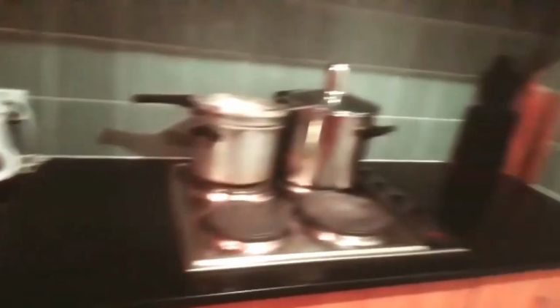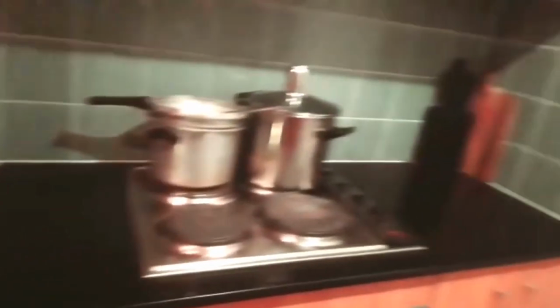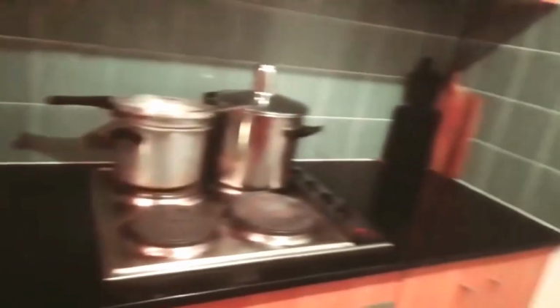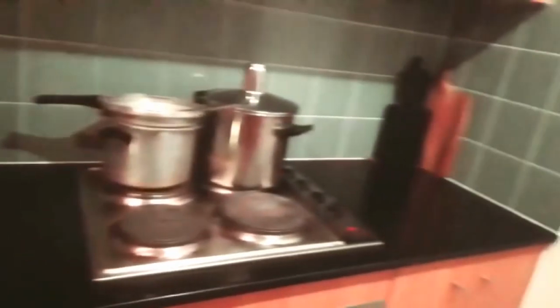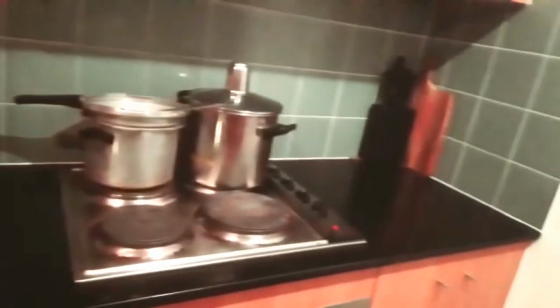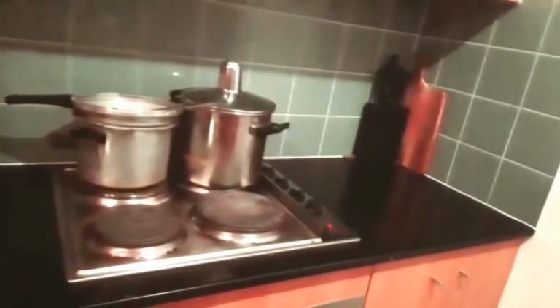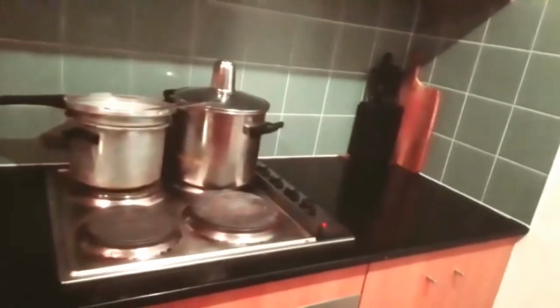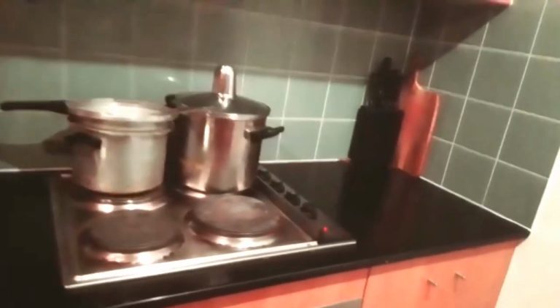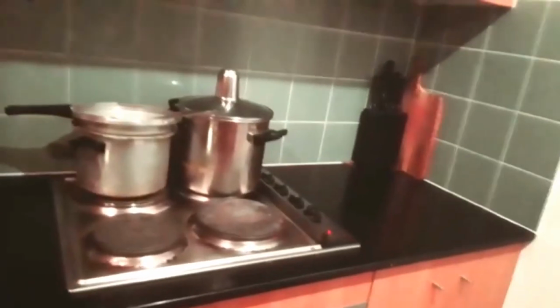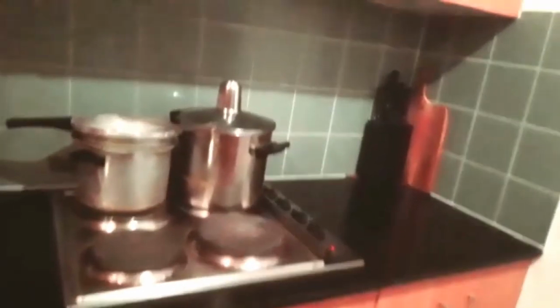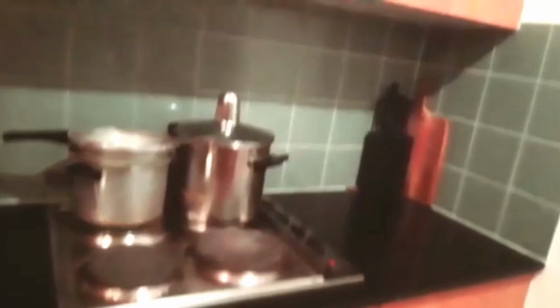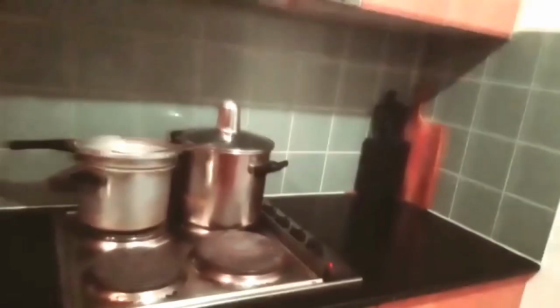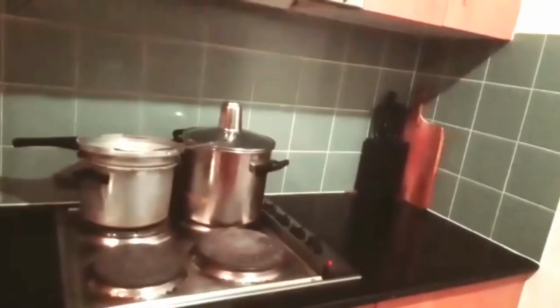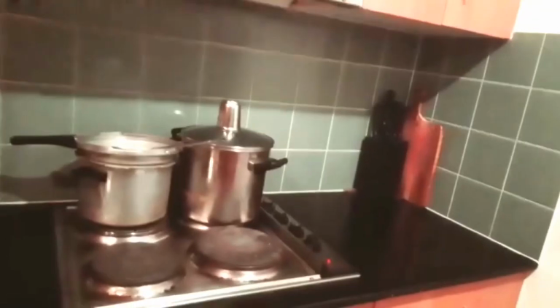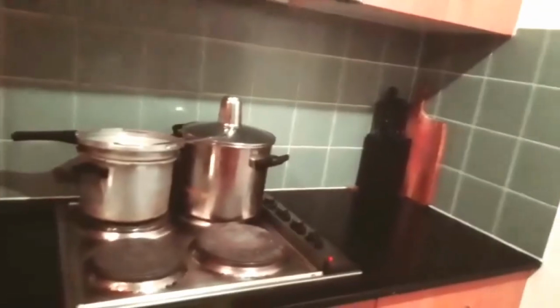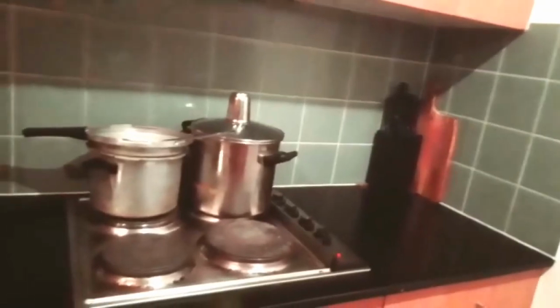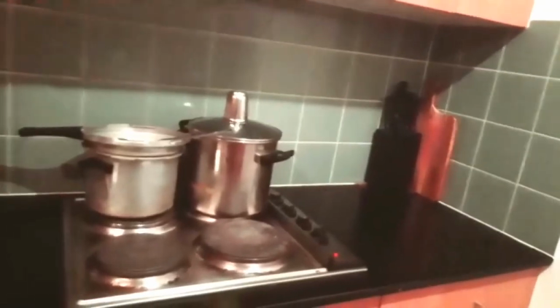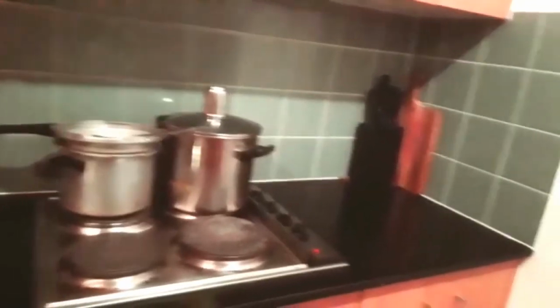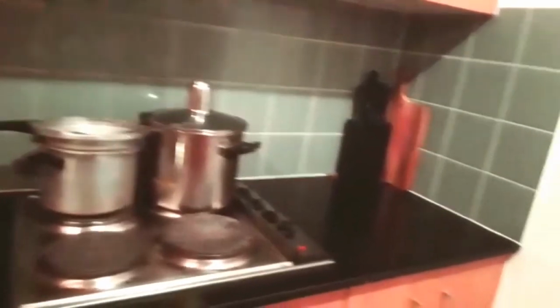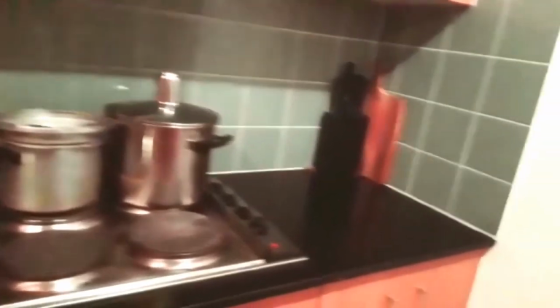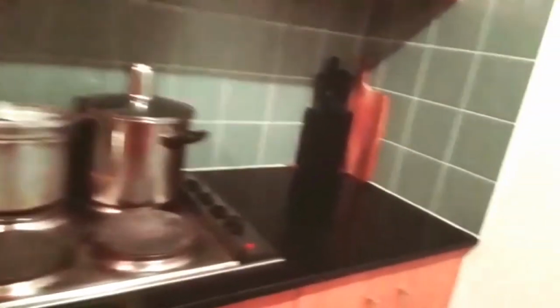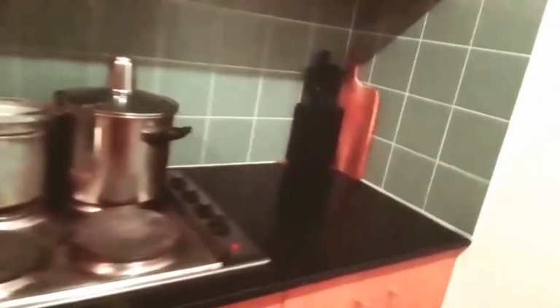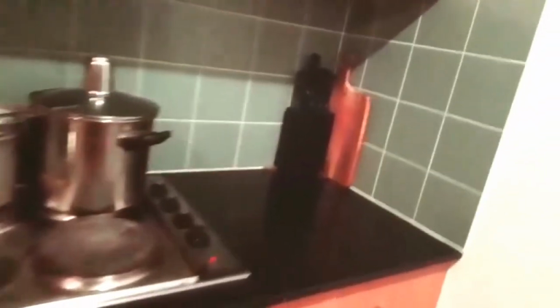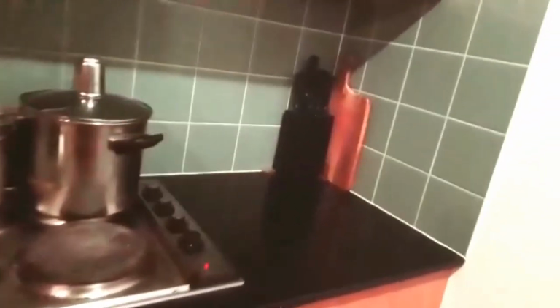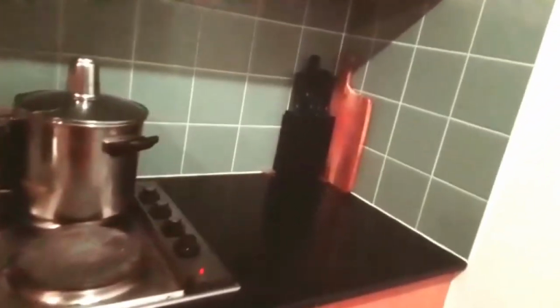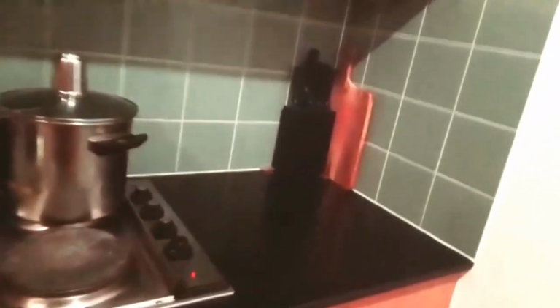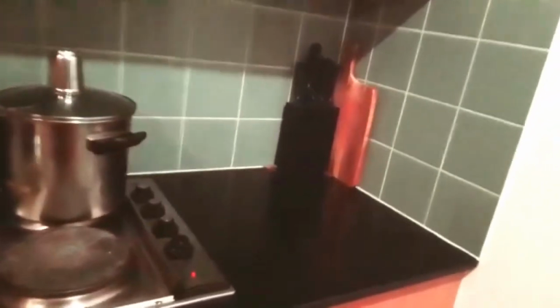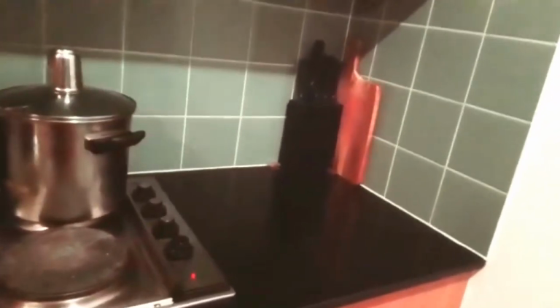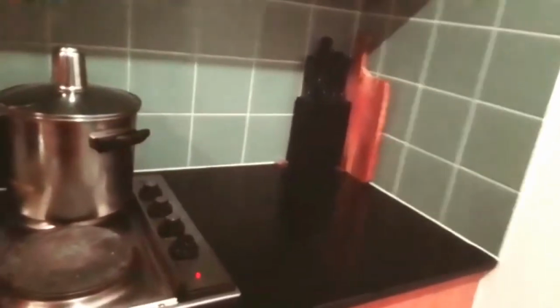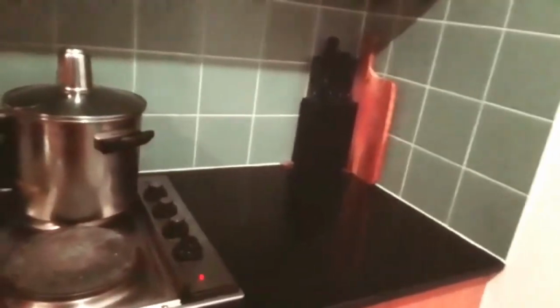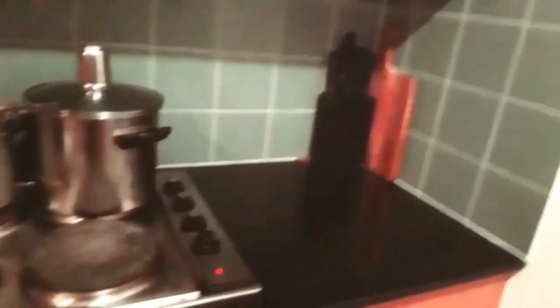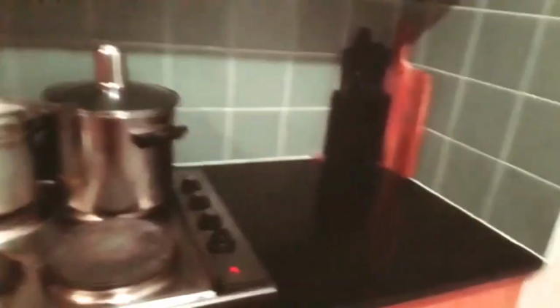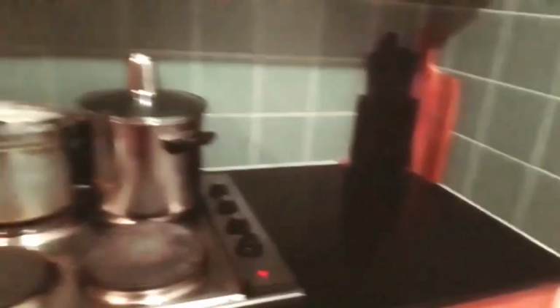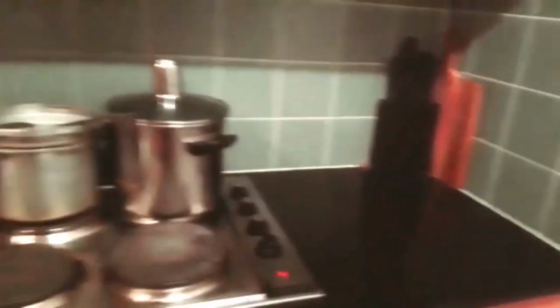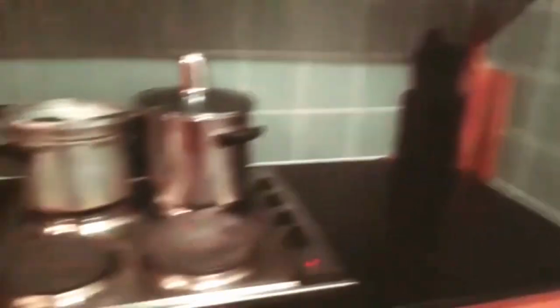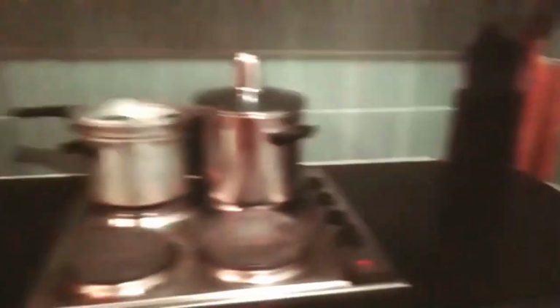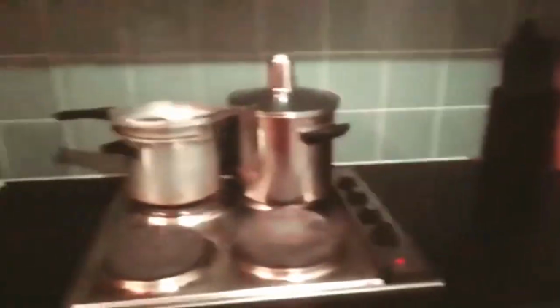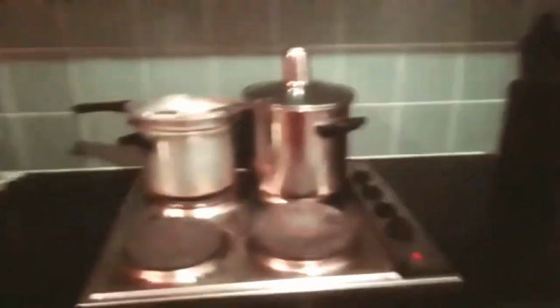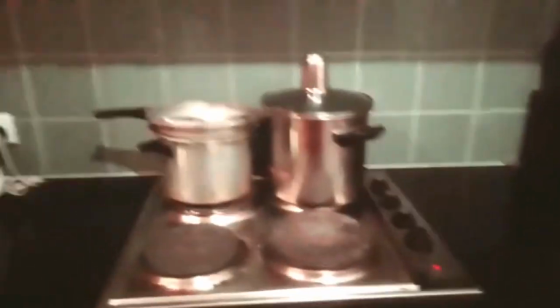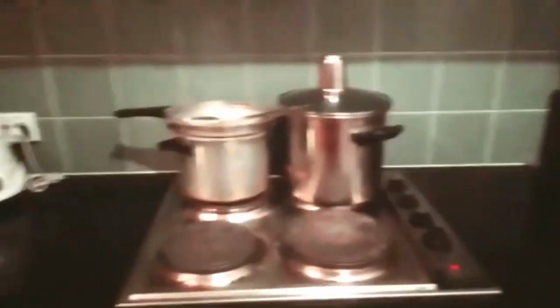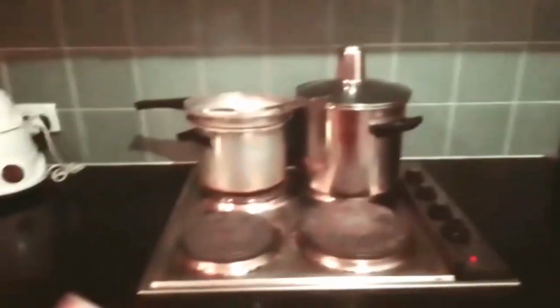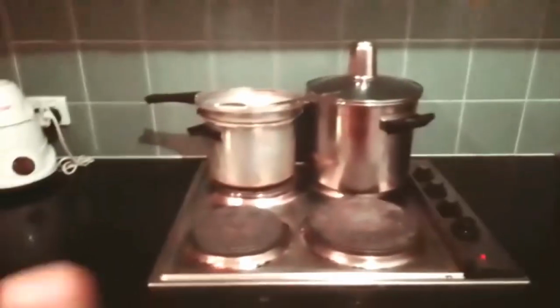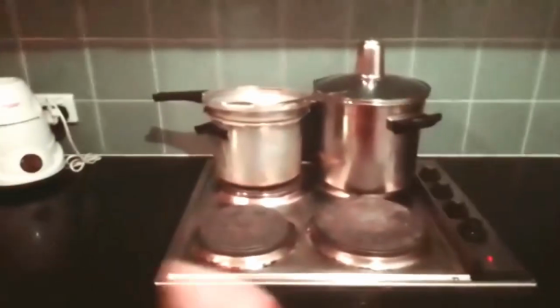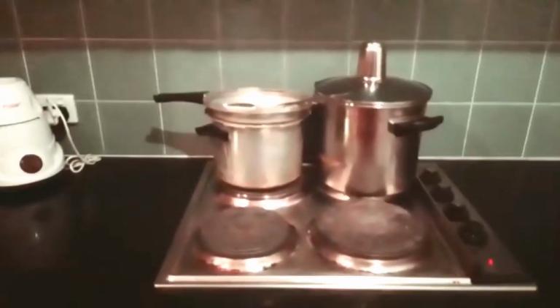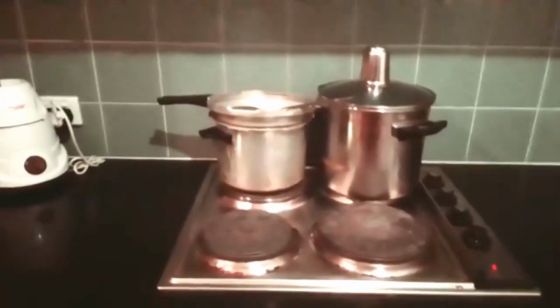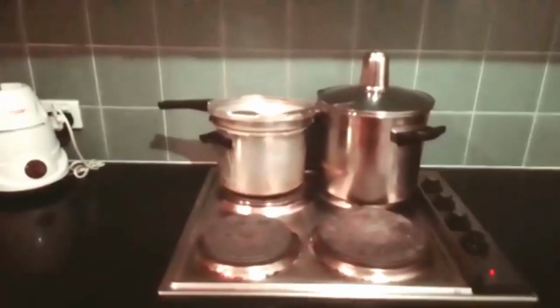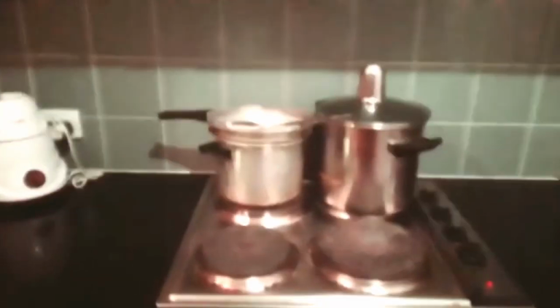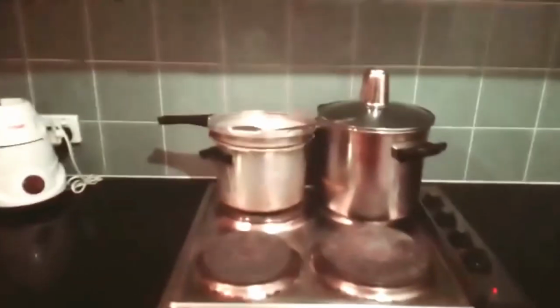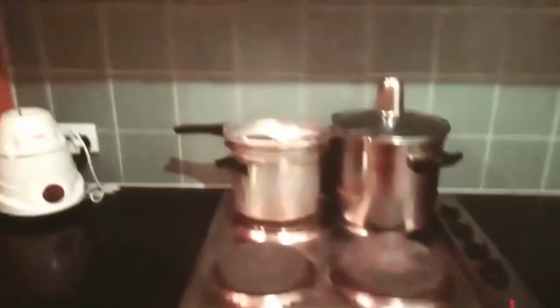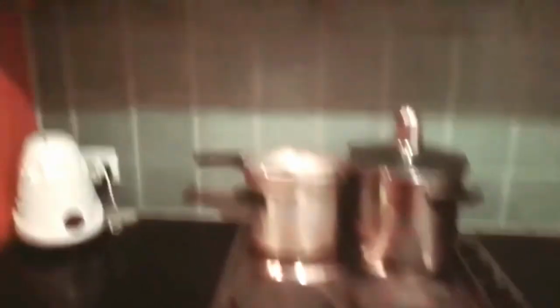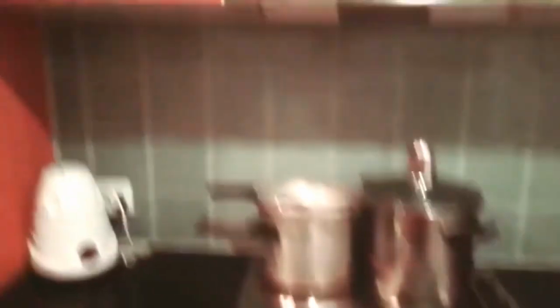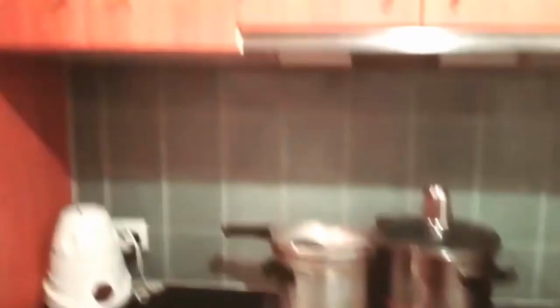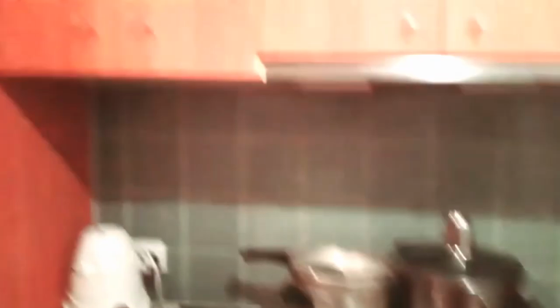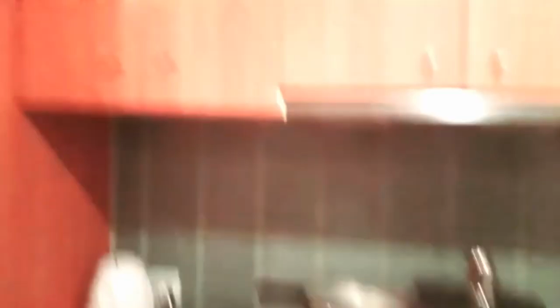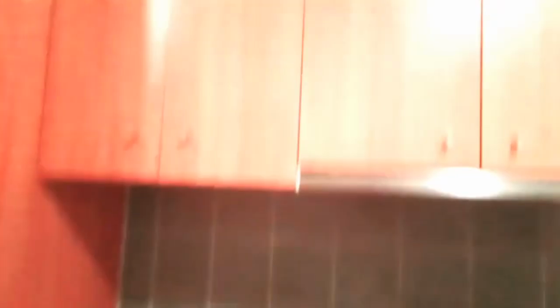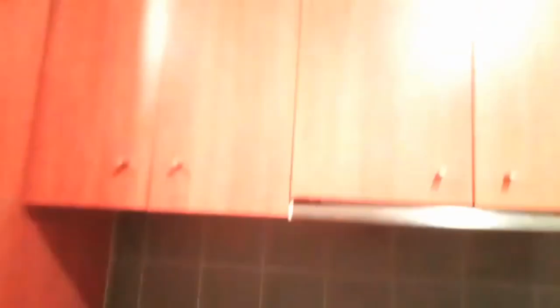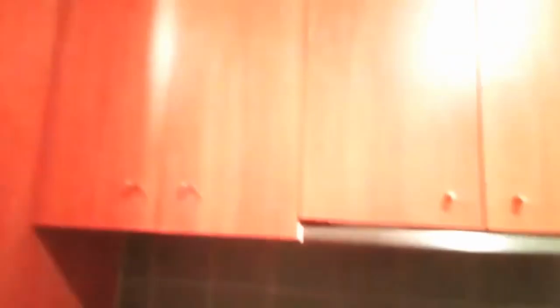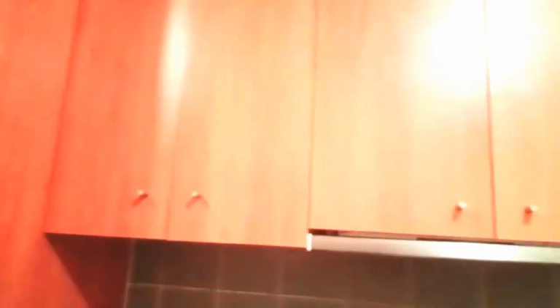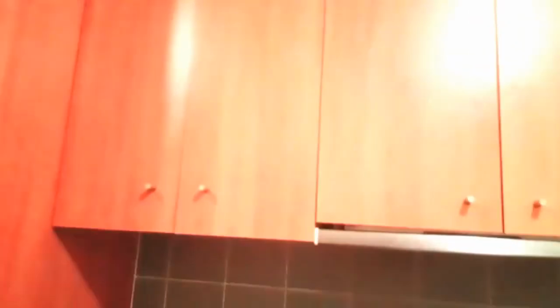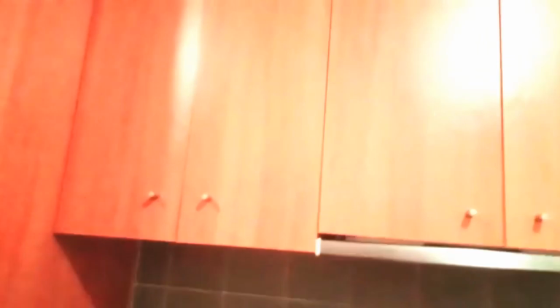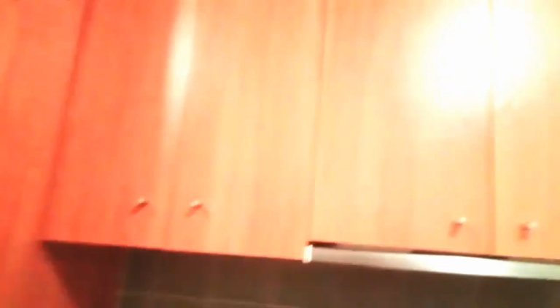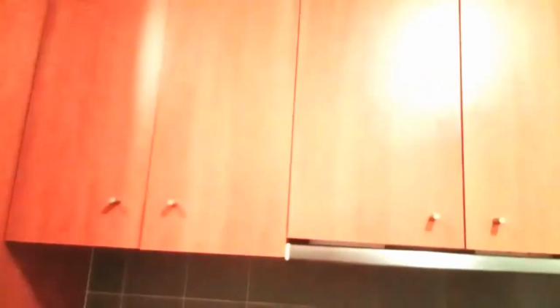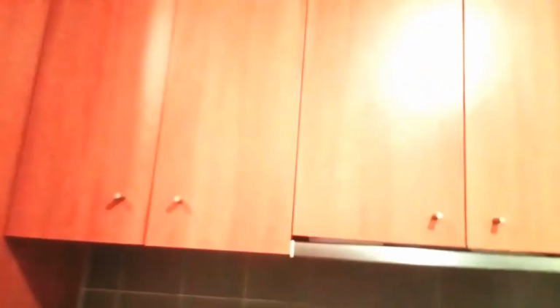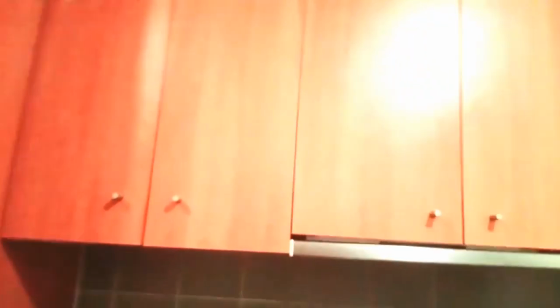I will share the kitchen in this size. That is the new kitchen.